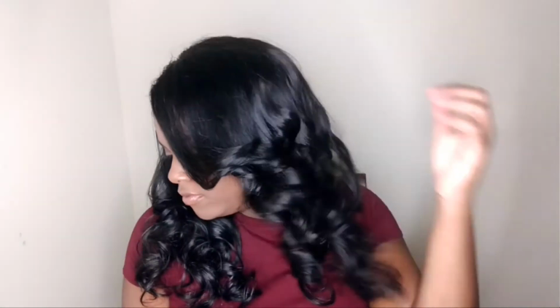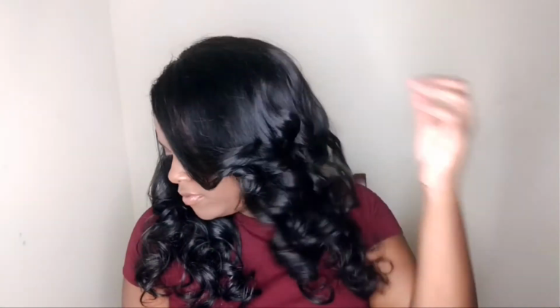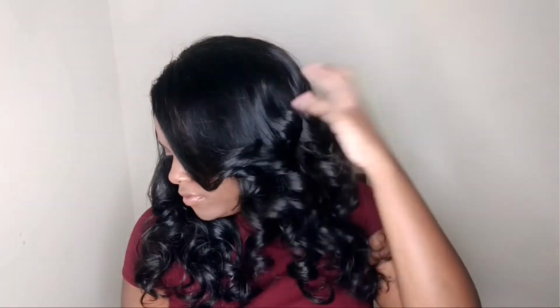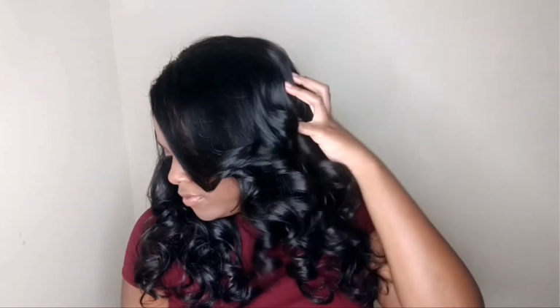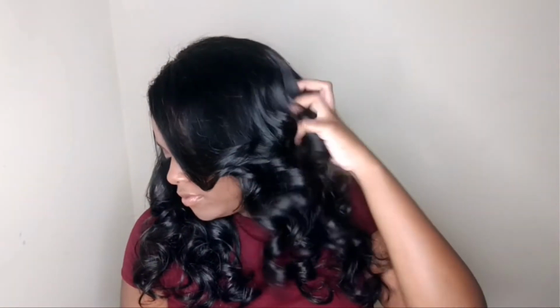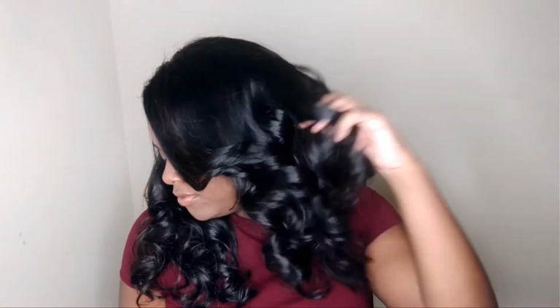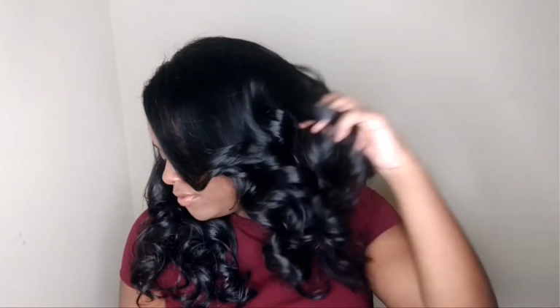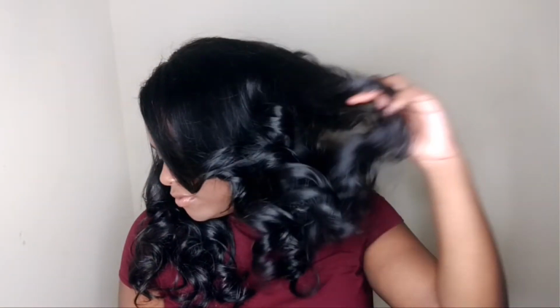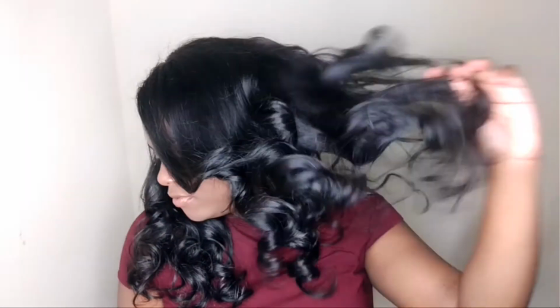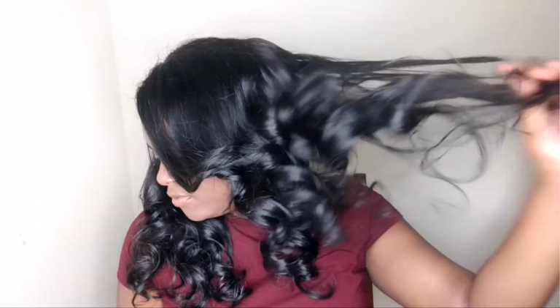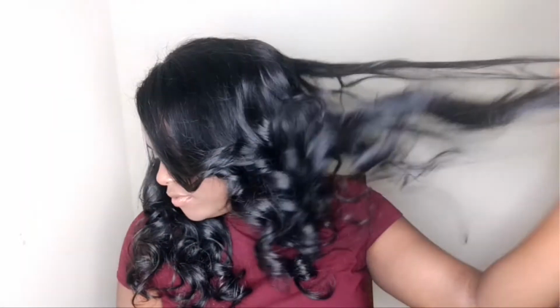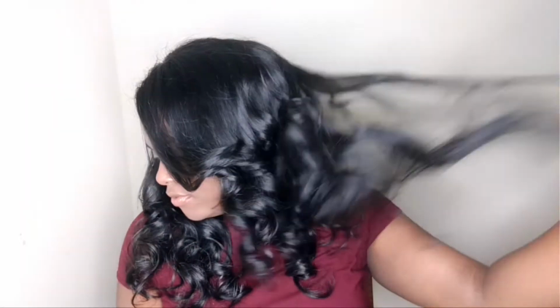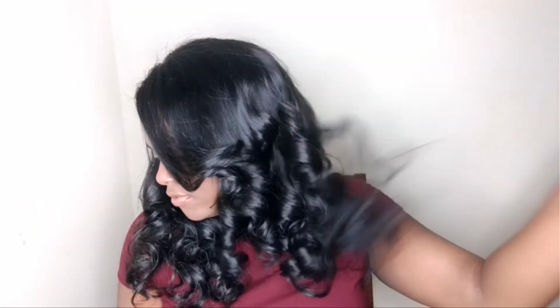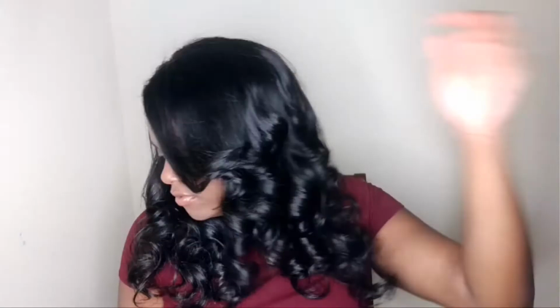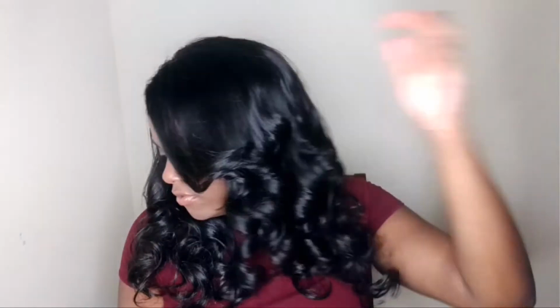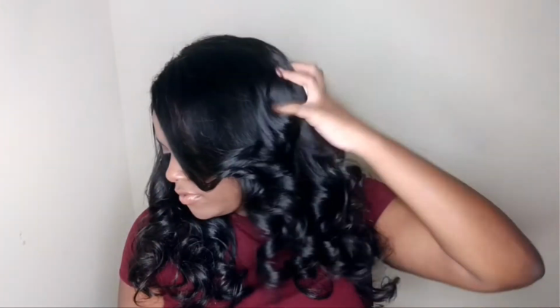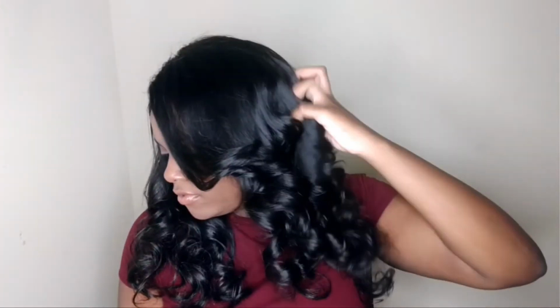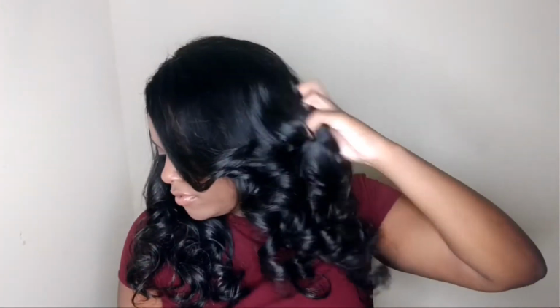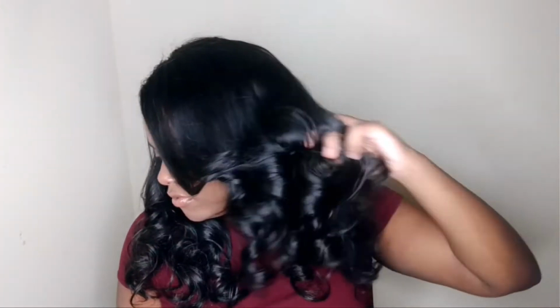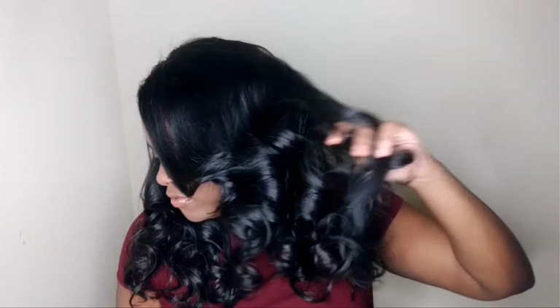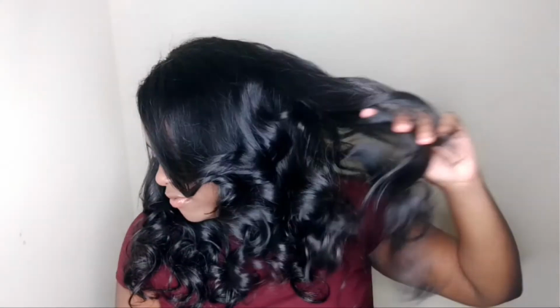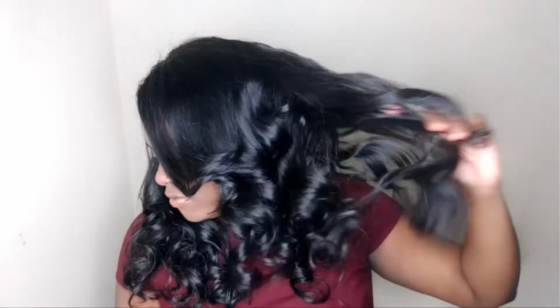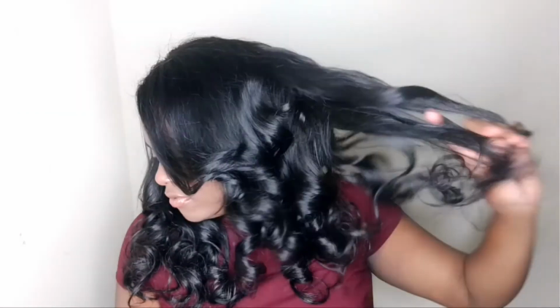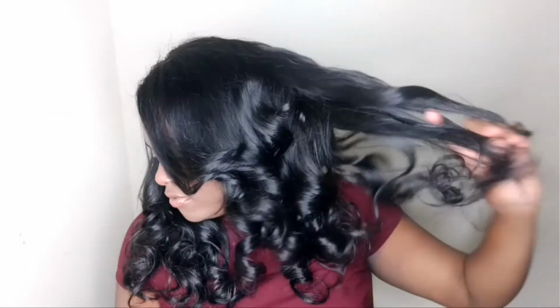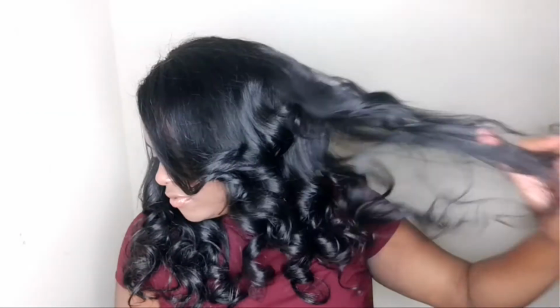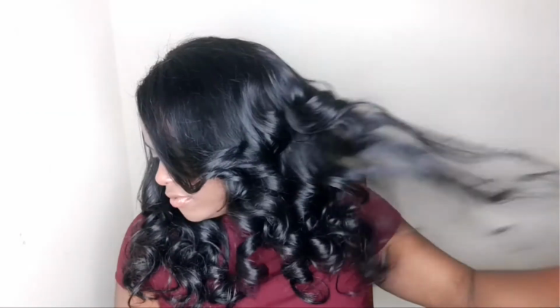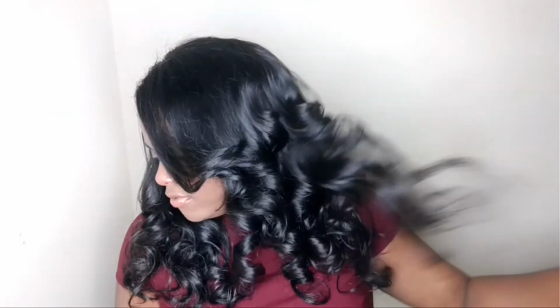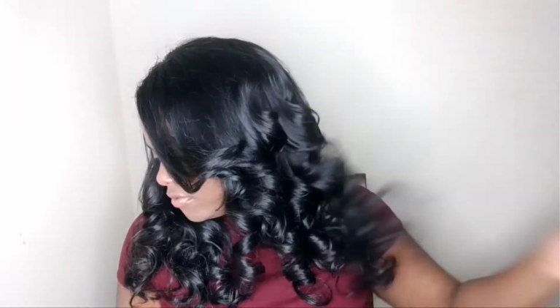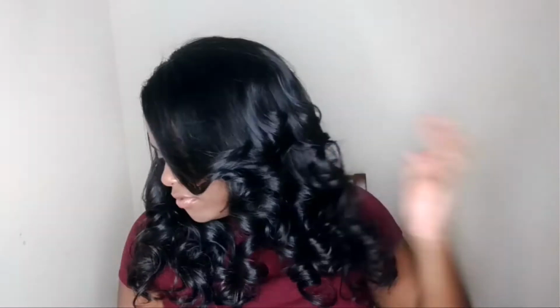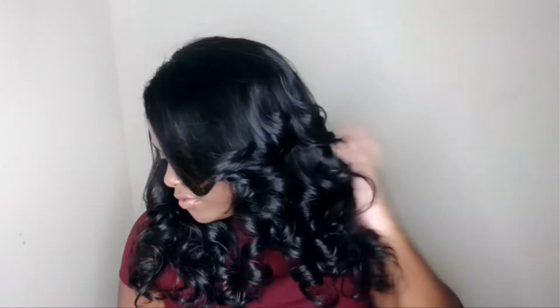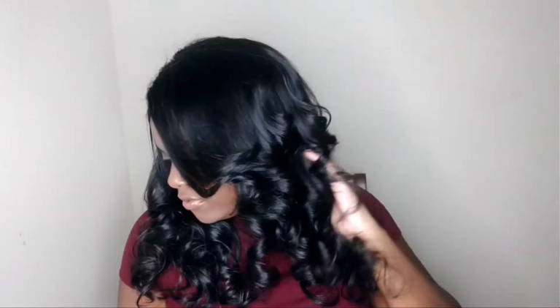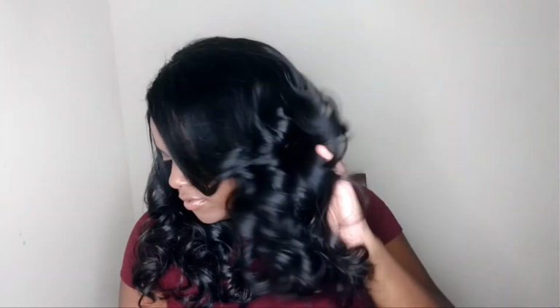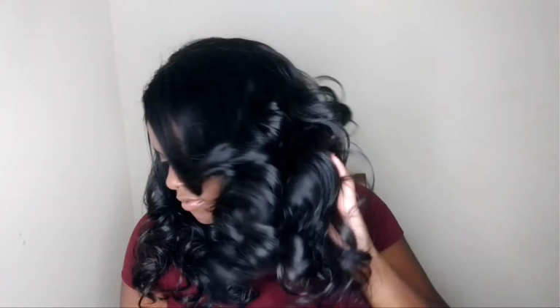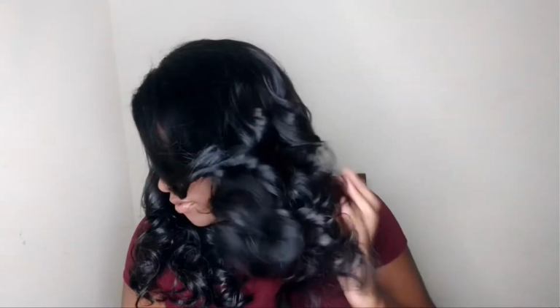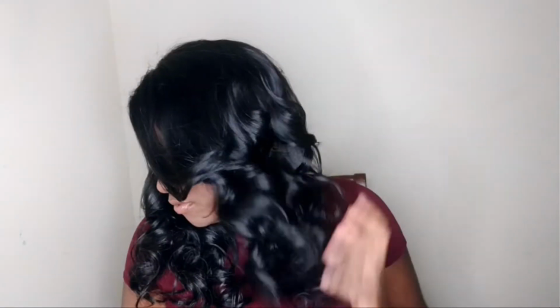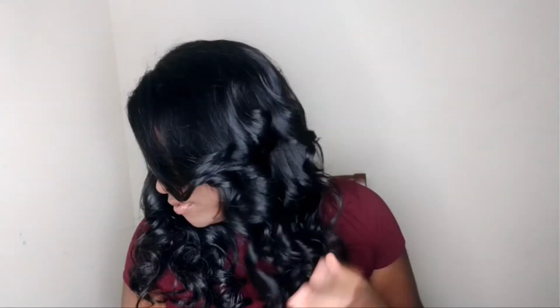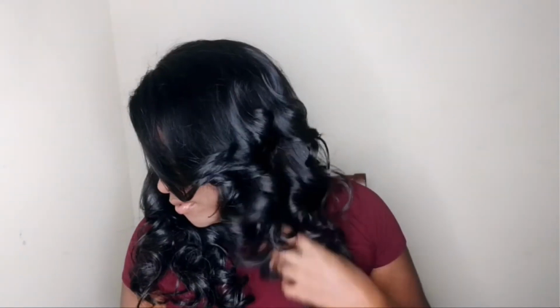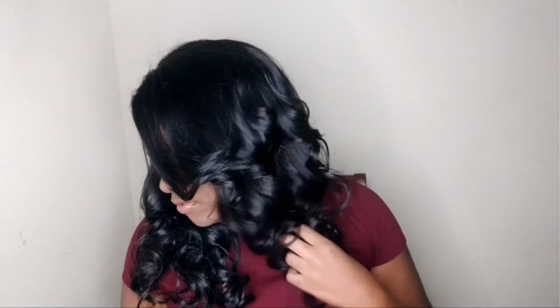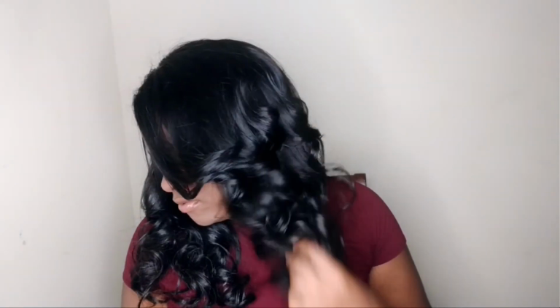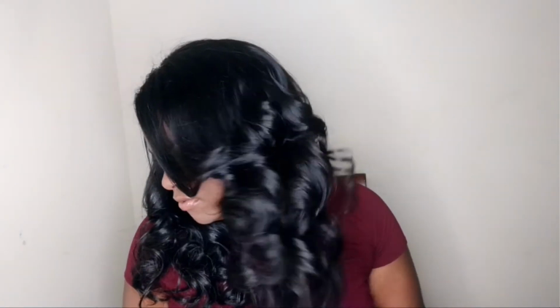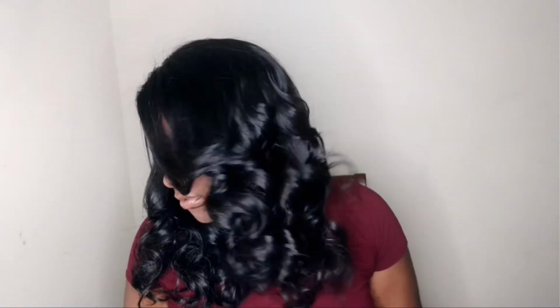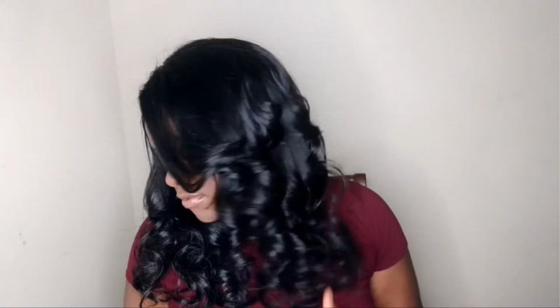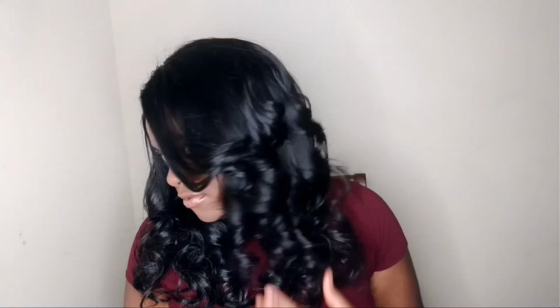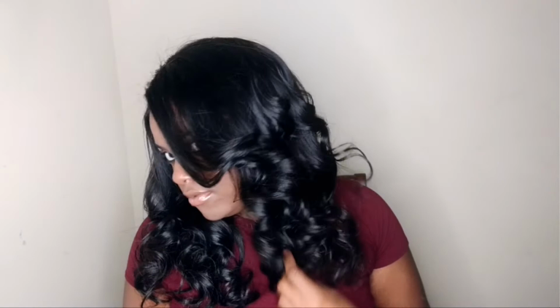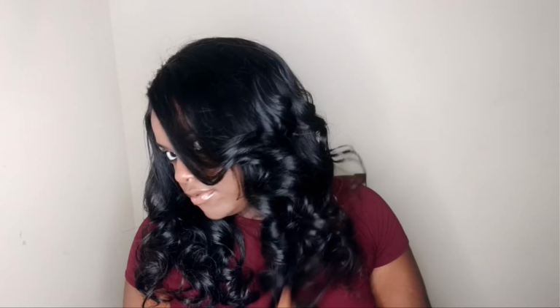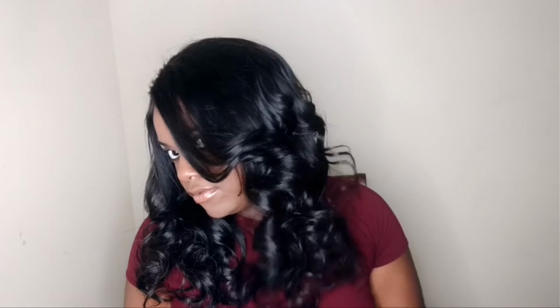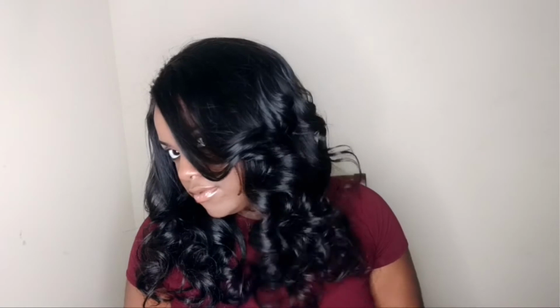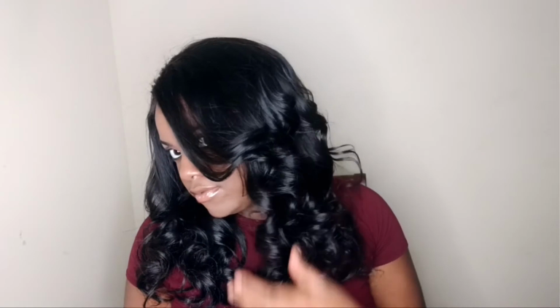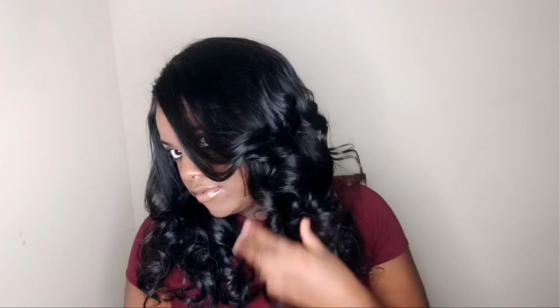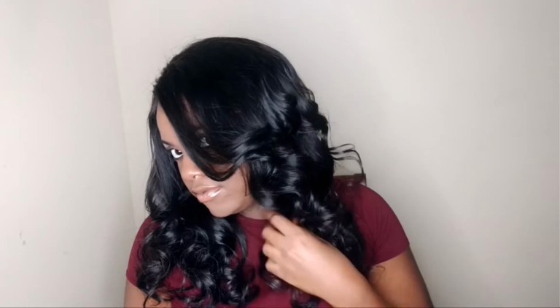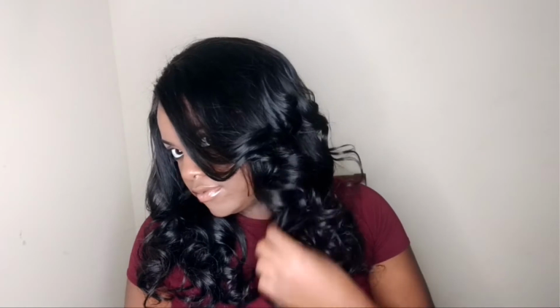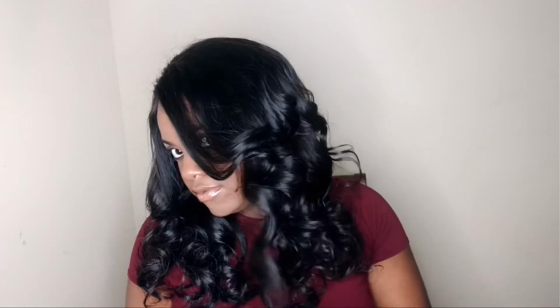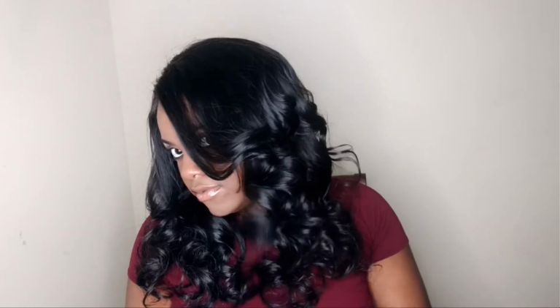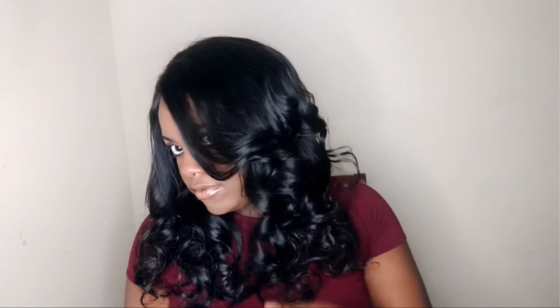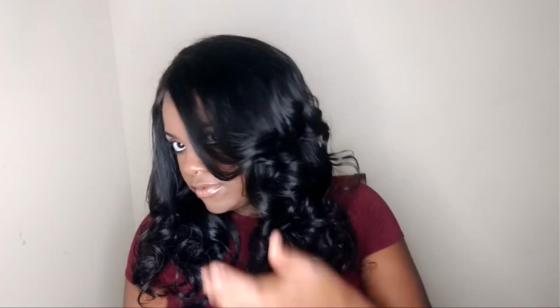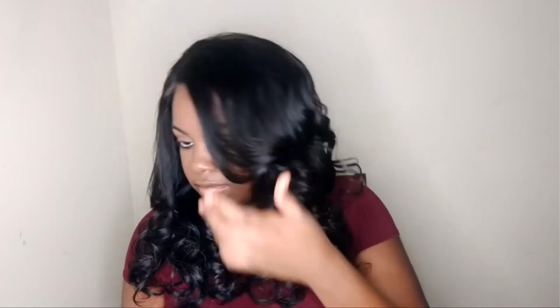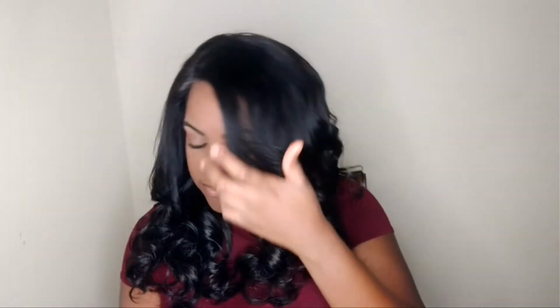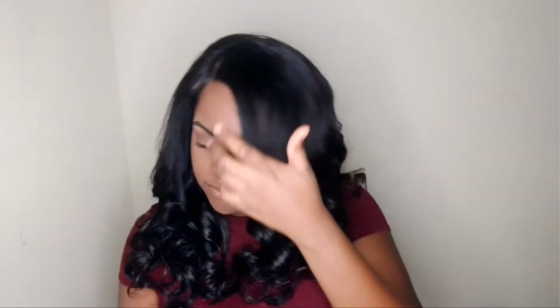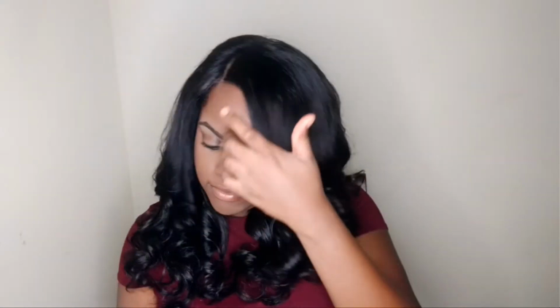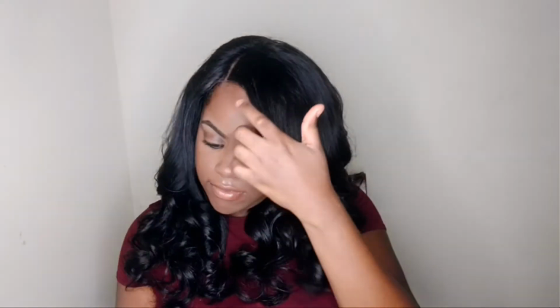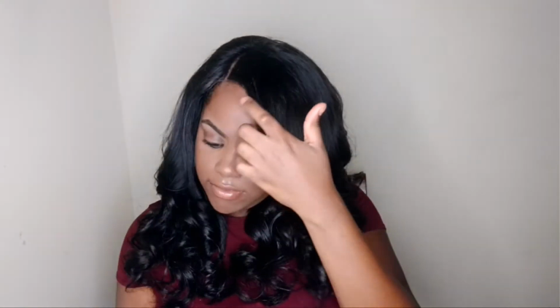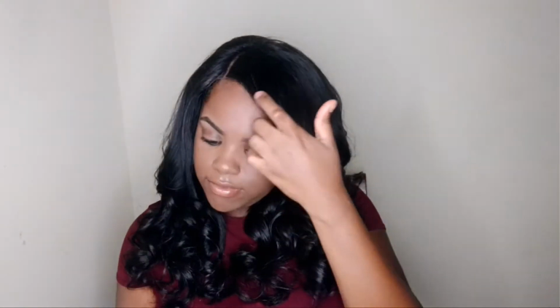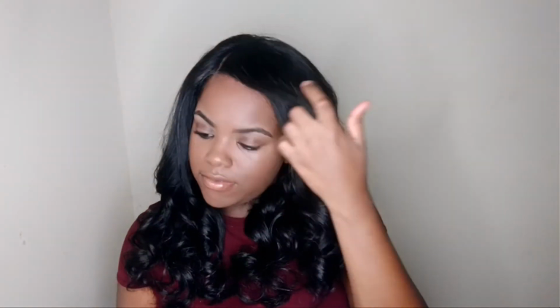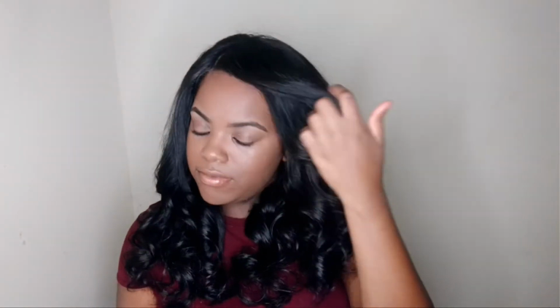Welcome back to my channel. Today I'm going to be showing you guys how to pin curl like a pro. So if you're interested, just keep watching.